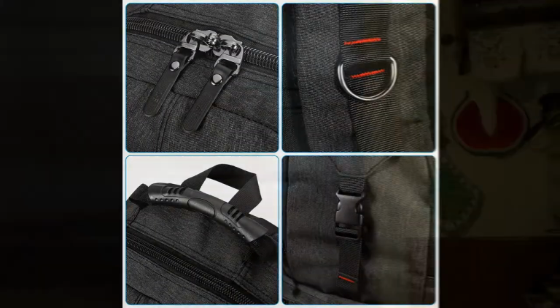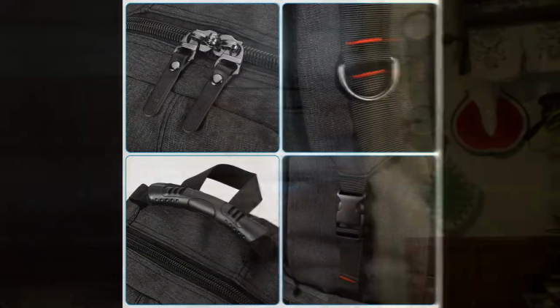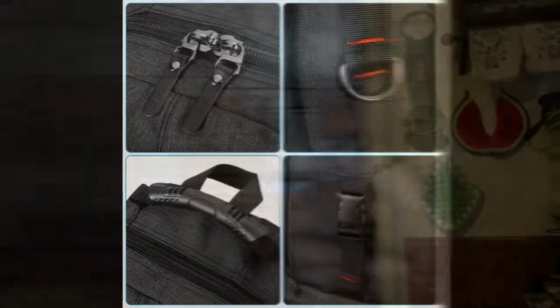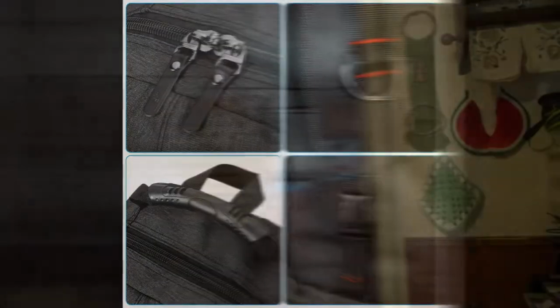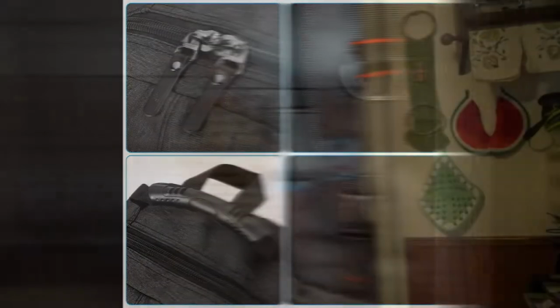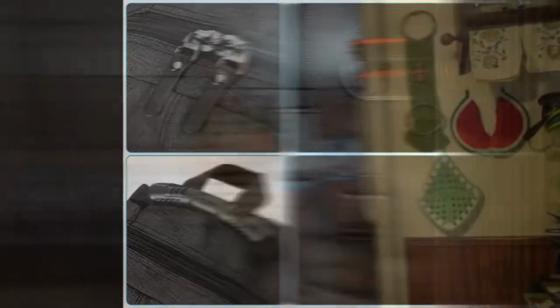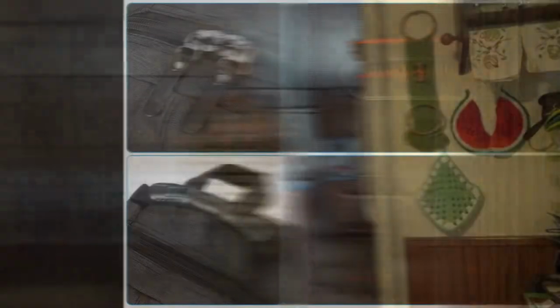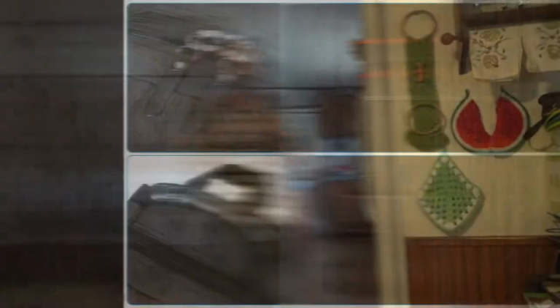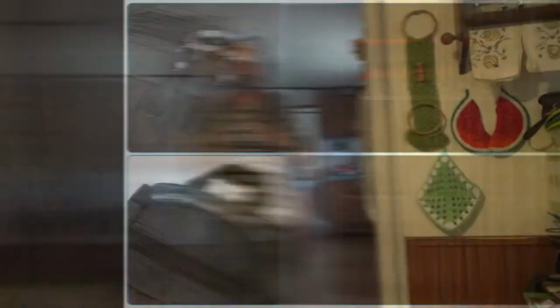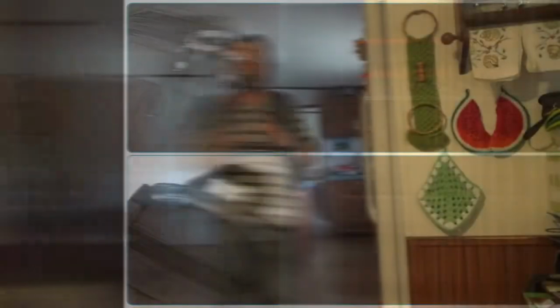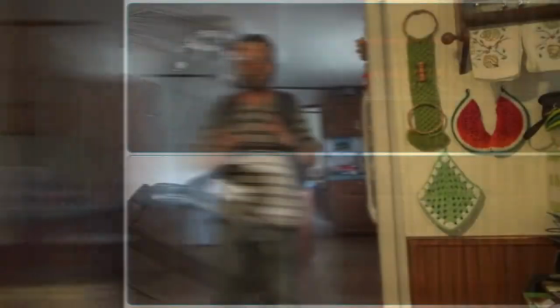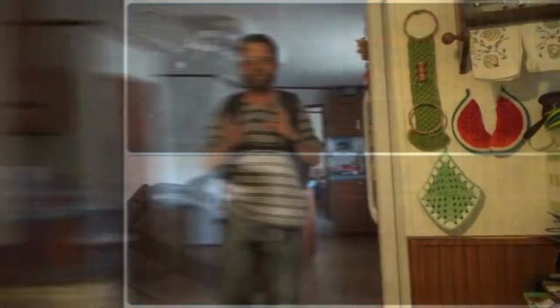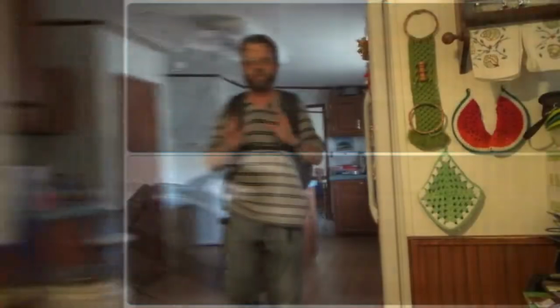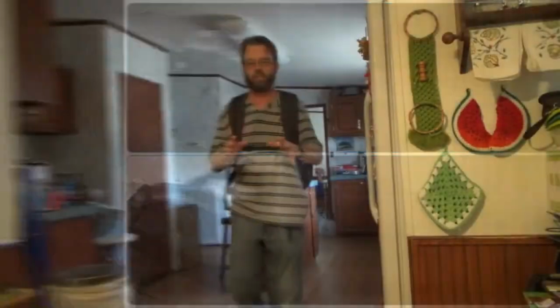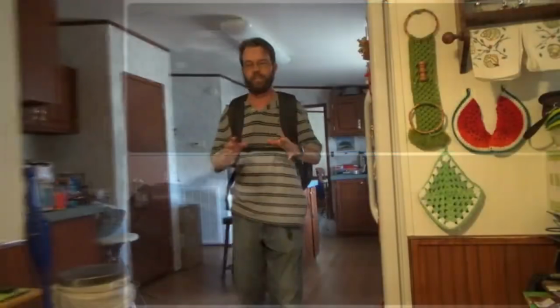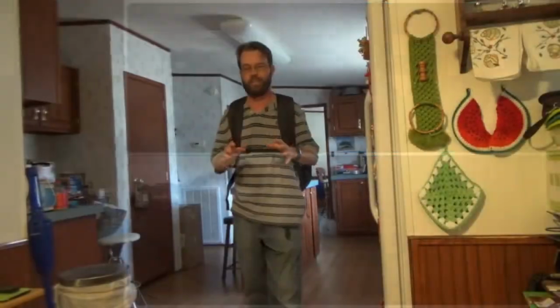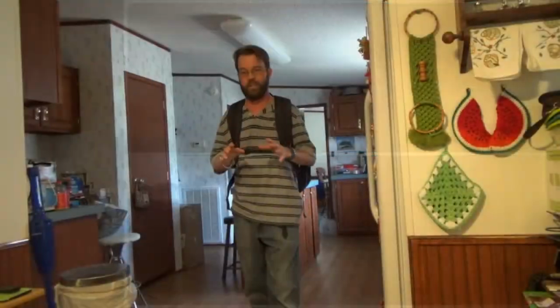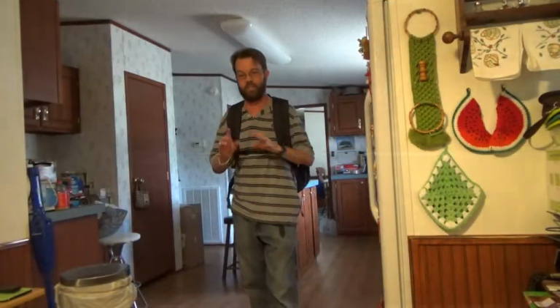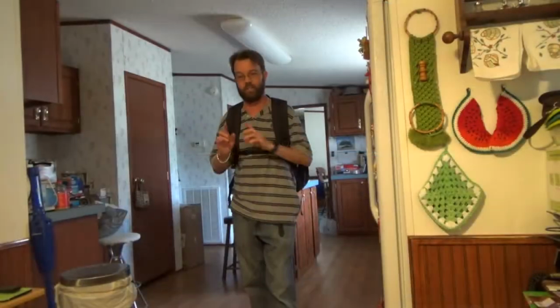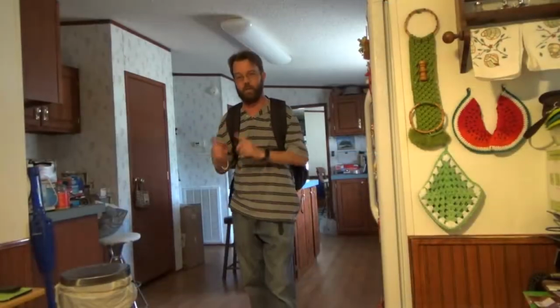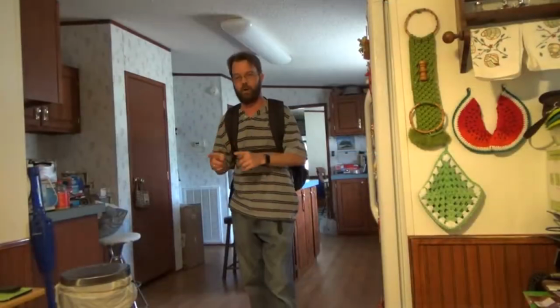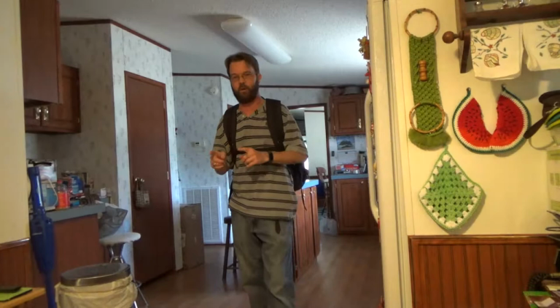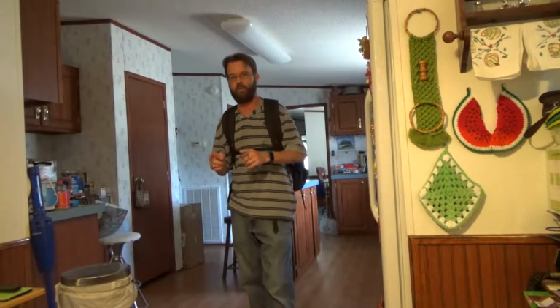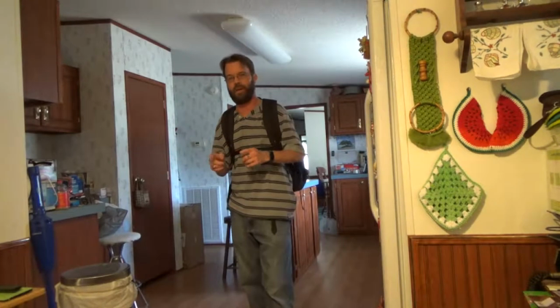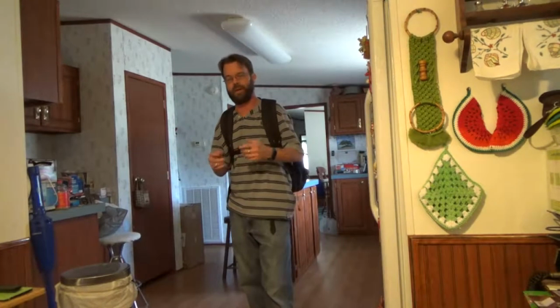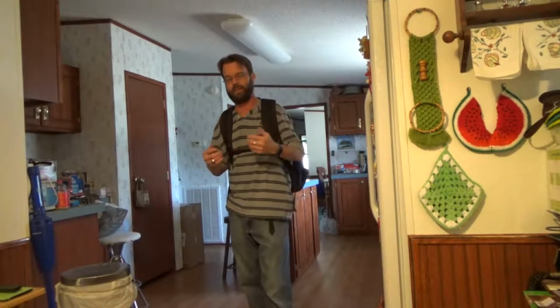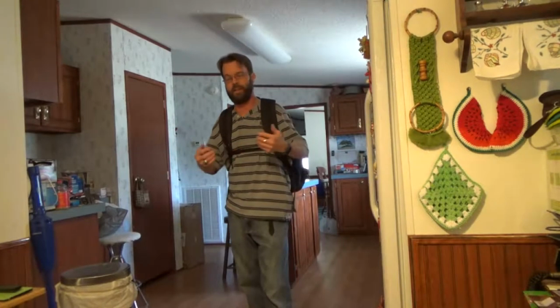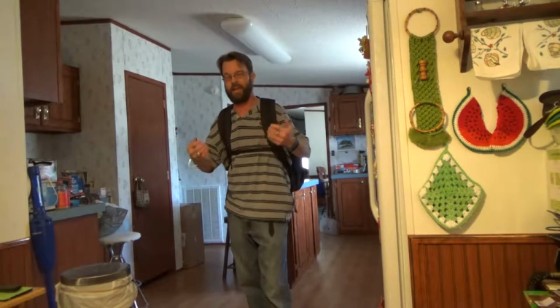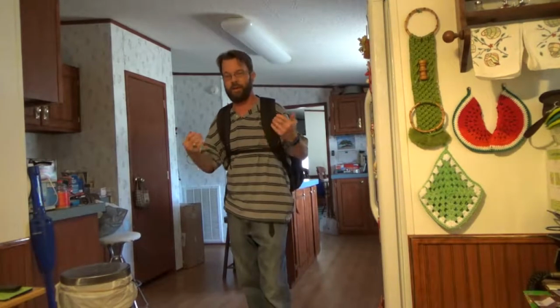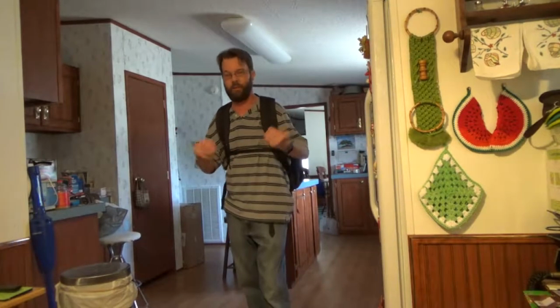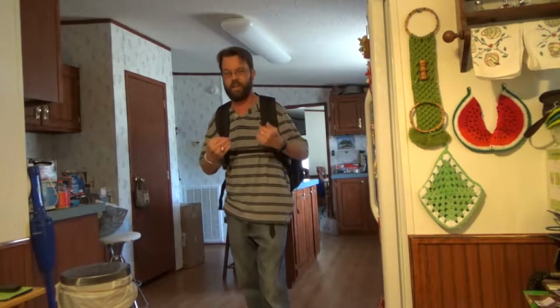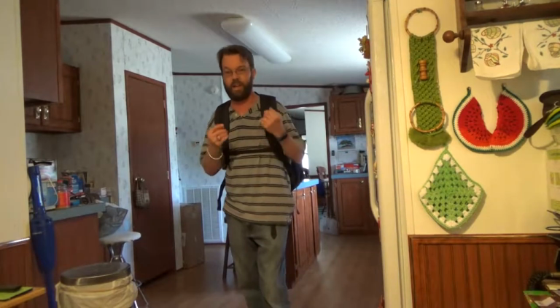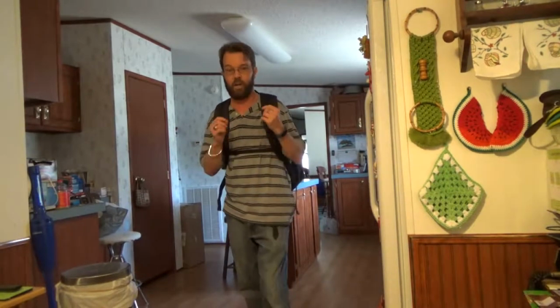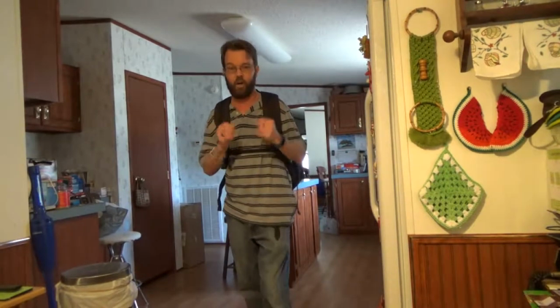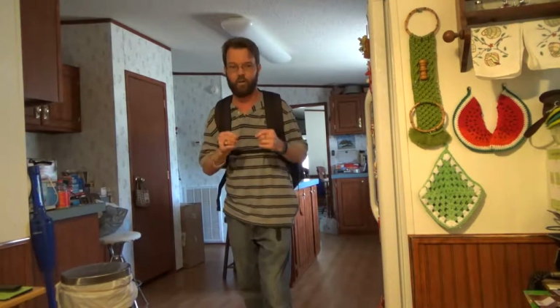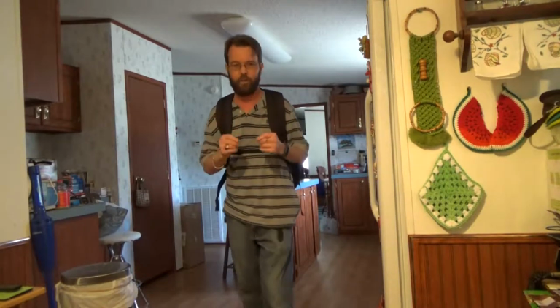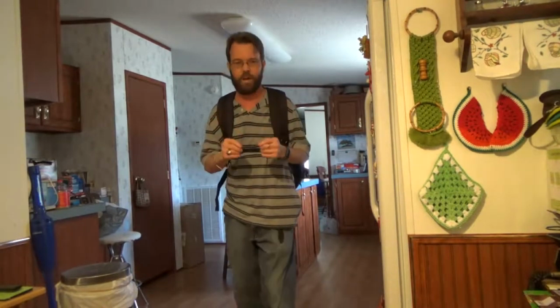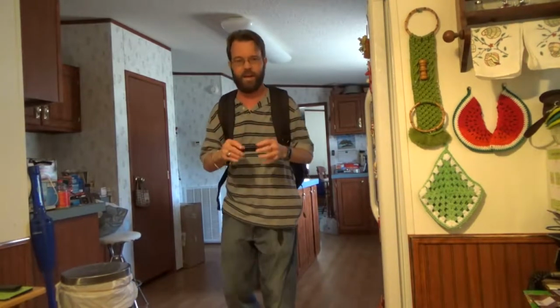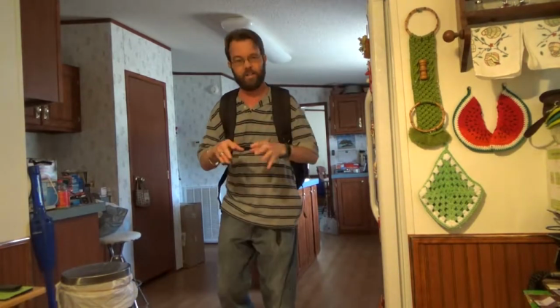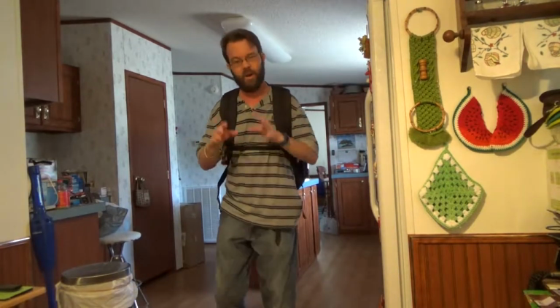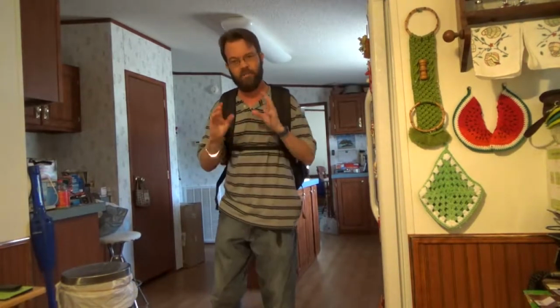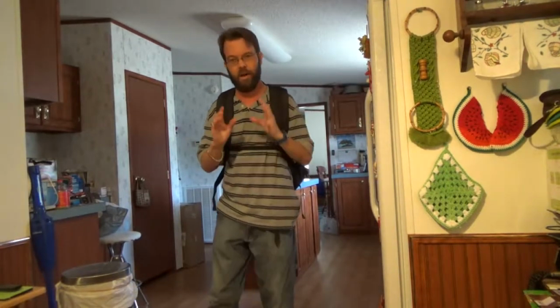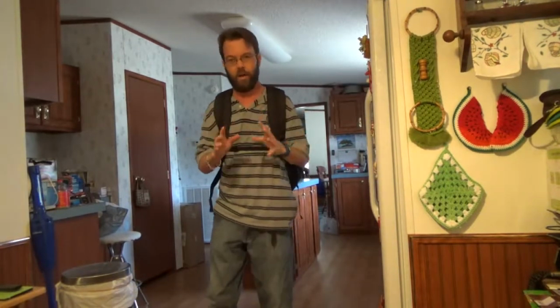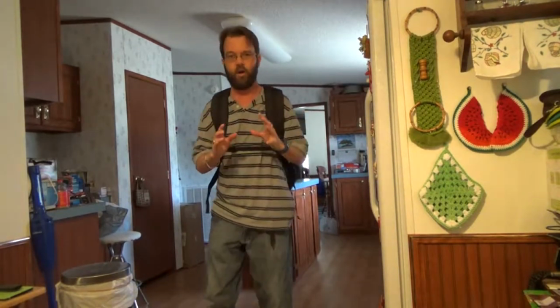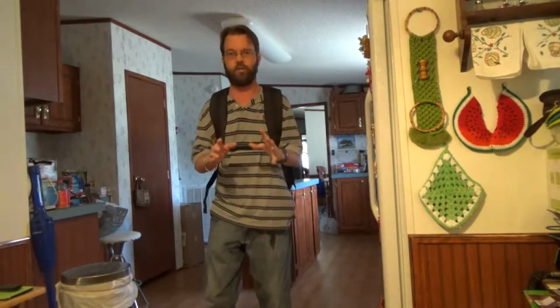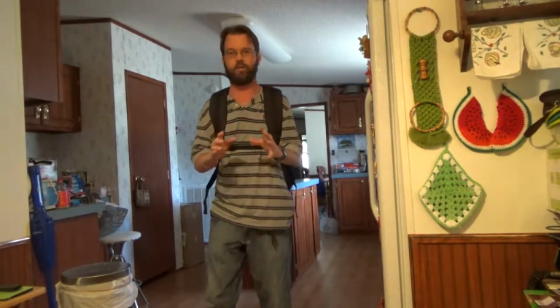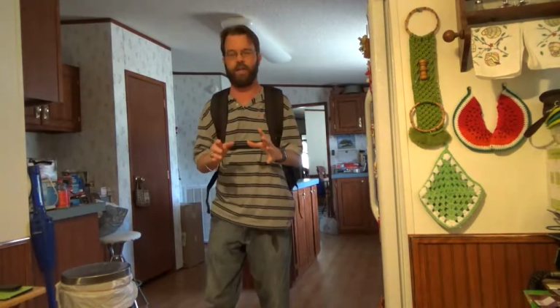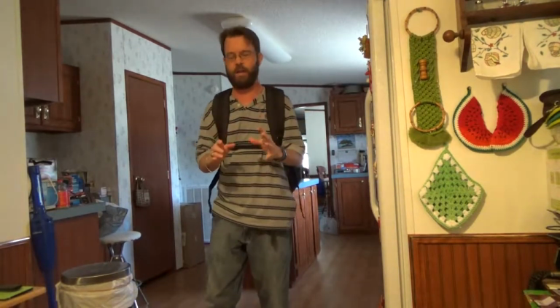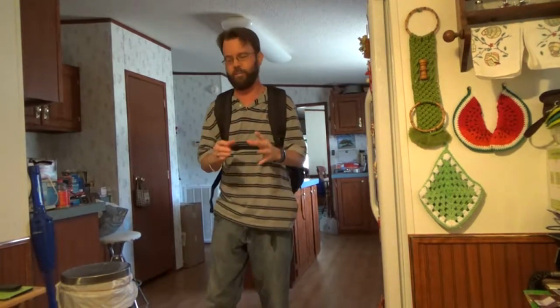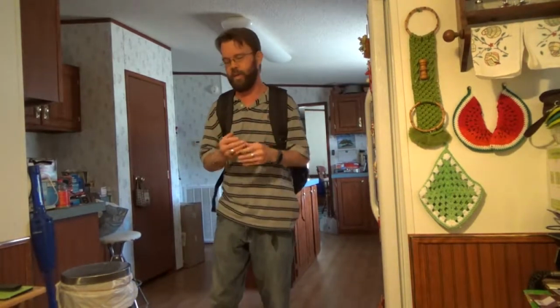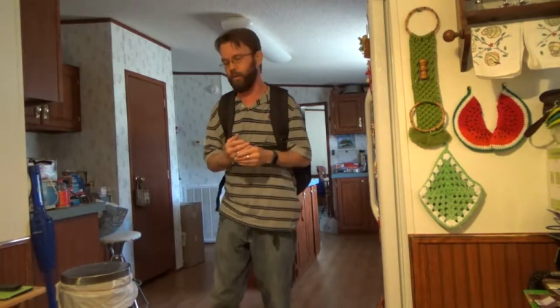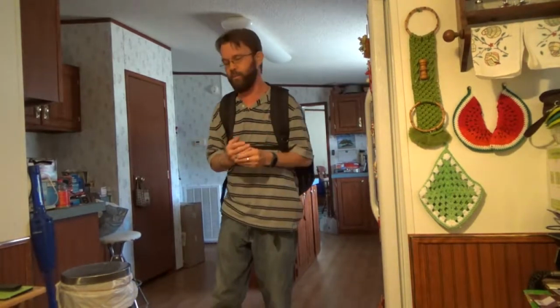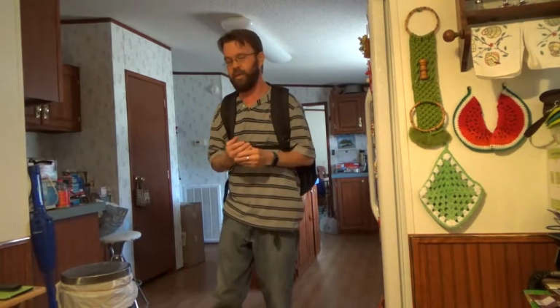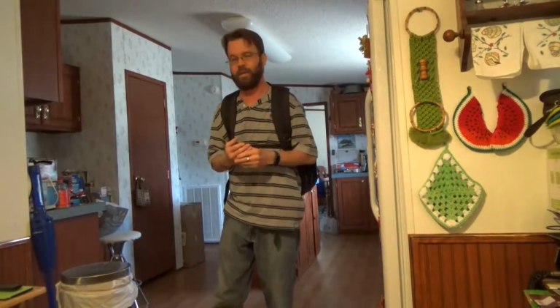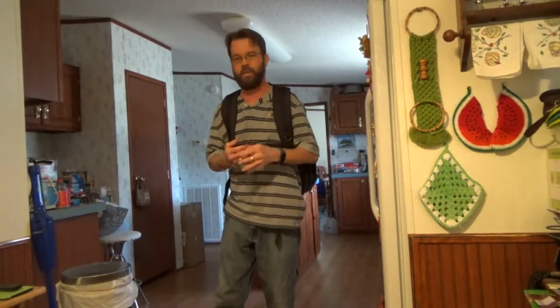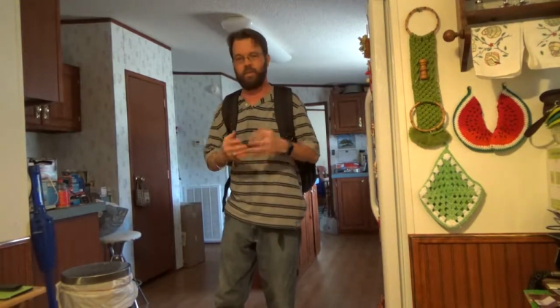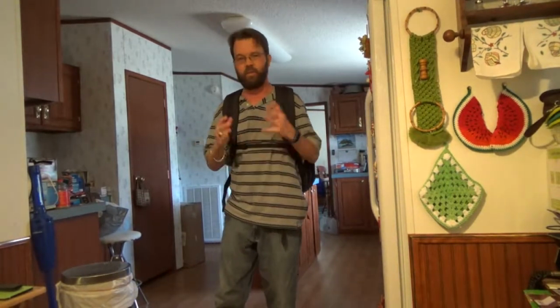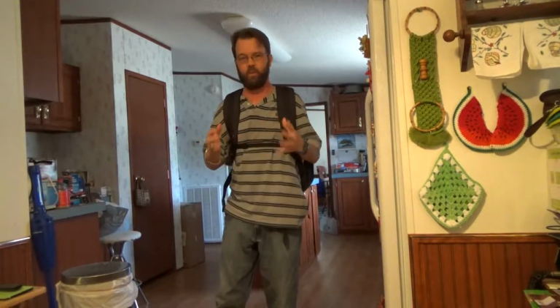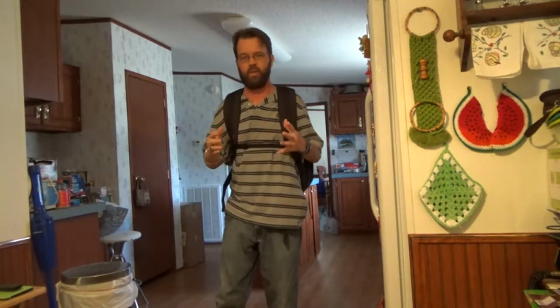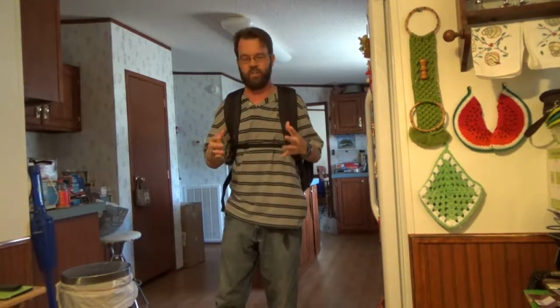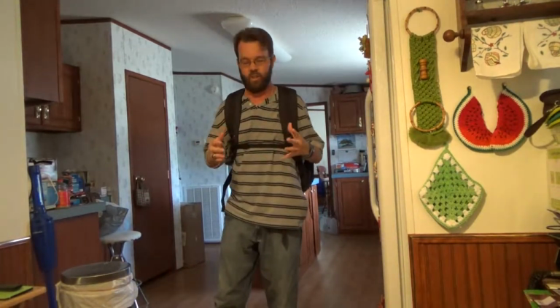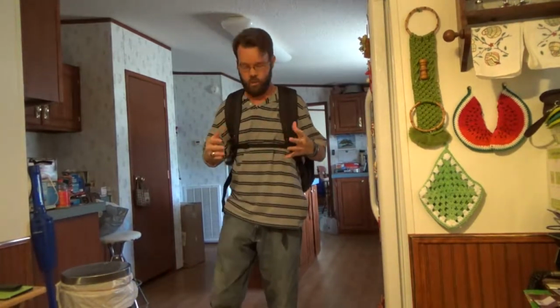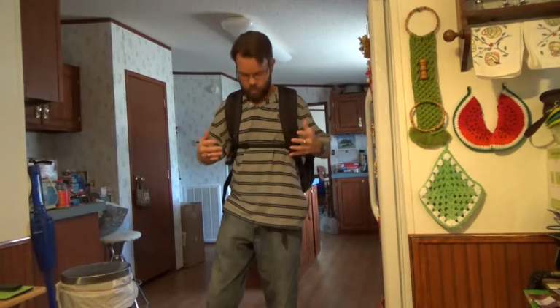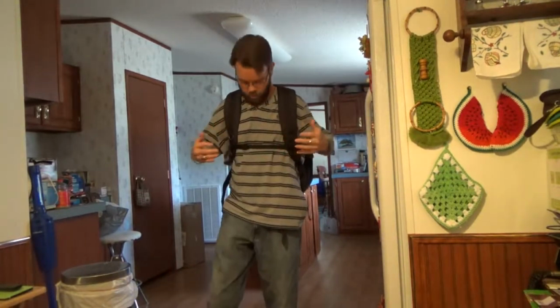All right, guys, so recently I just looked at a smaller bag. Today I'm looking at a larger bag, so I have my larger laptop. Just want to show you.